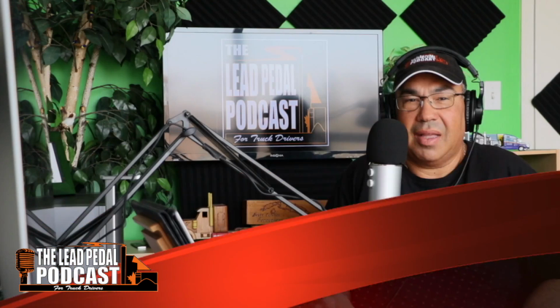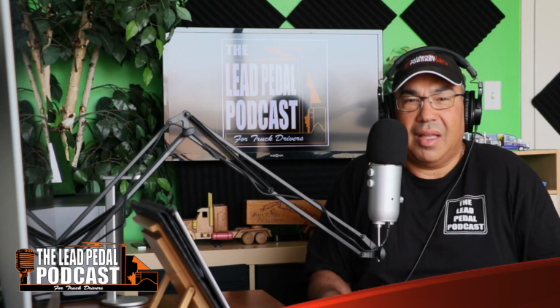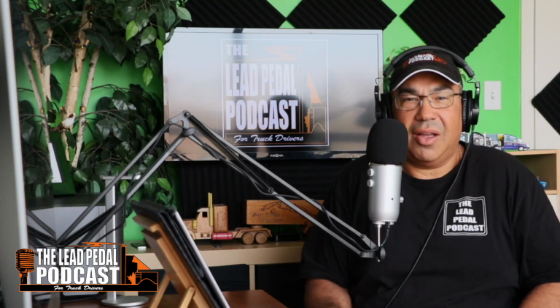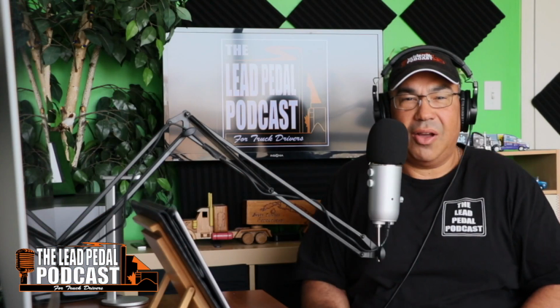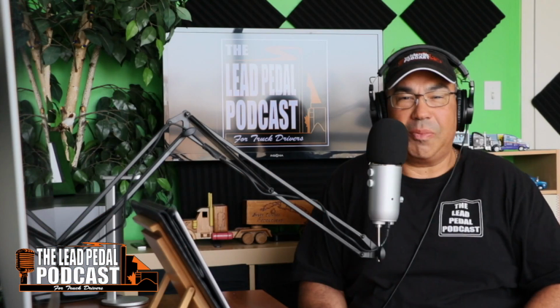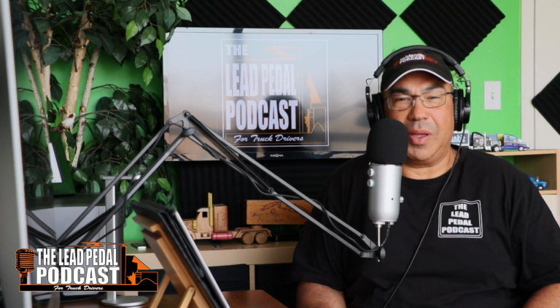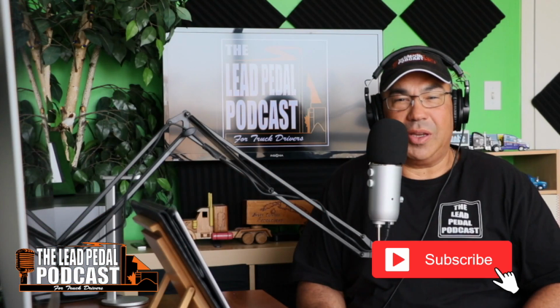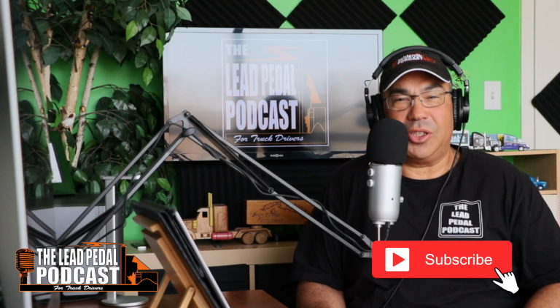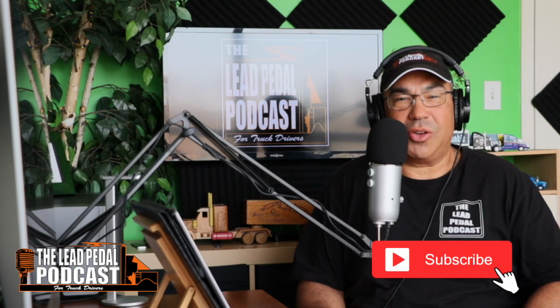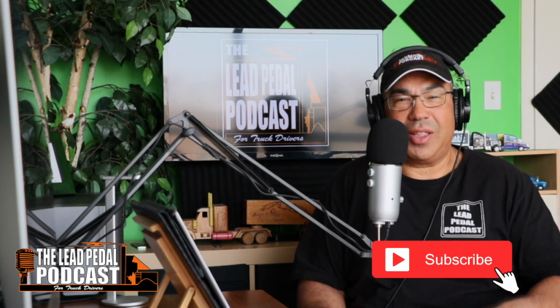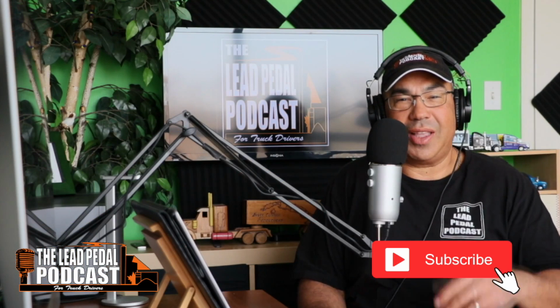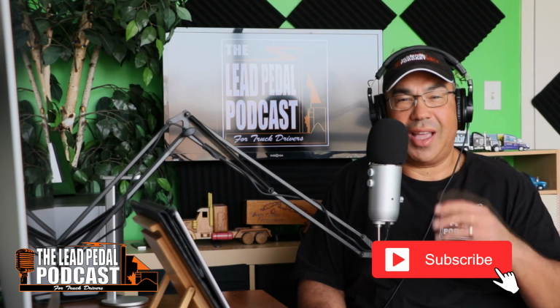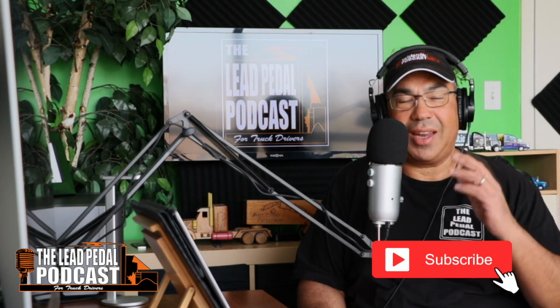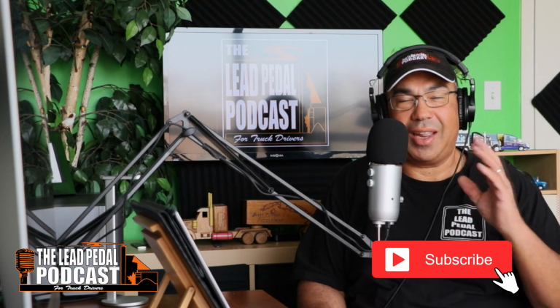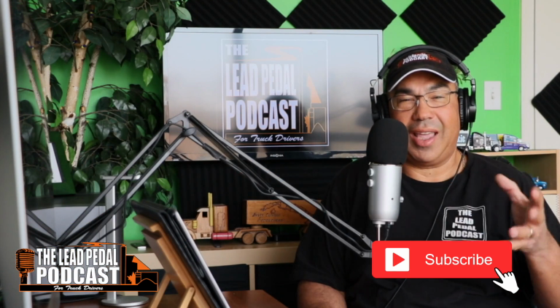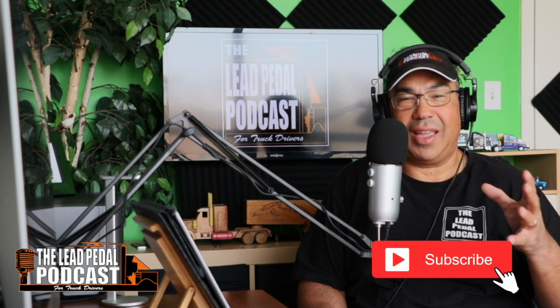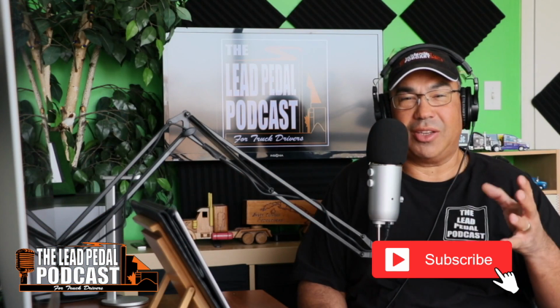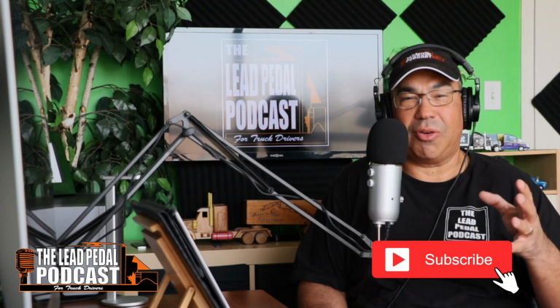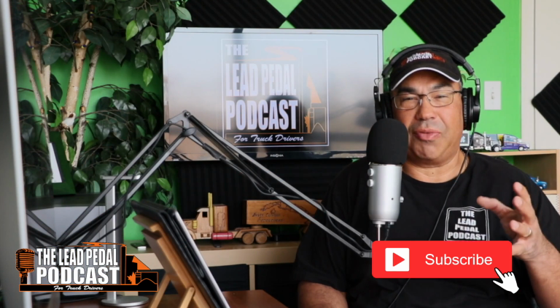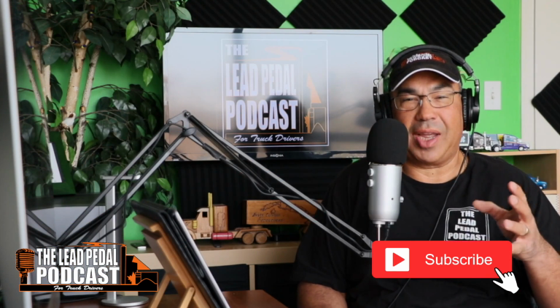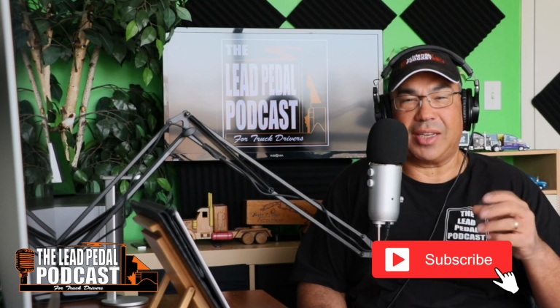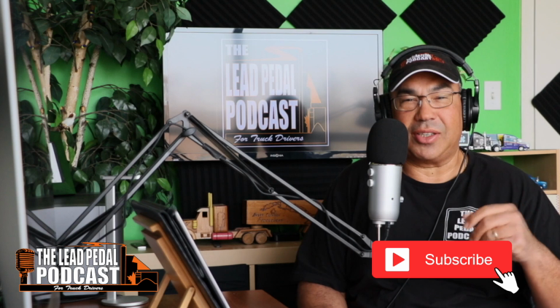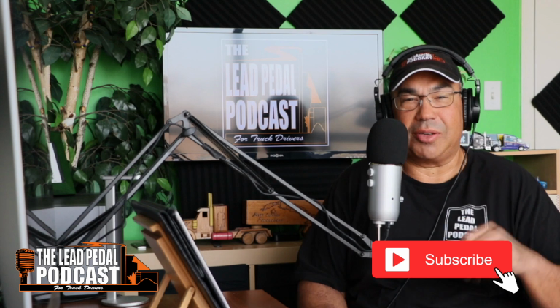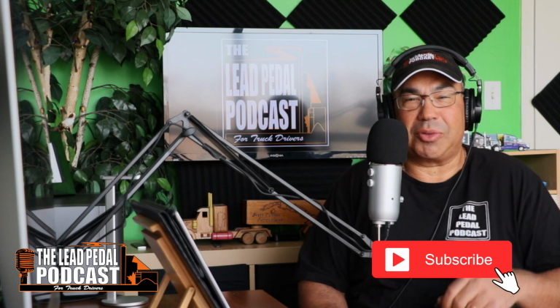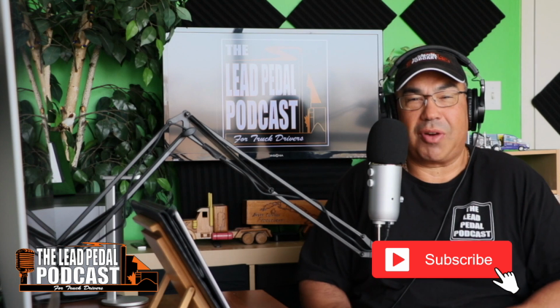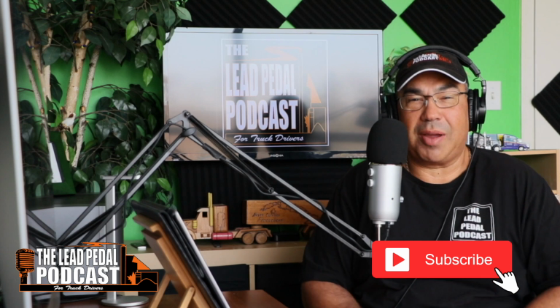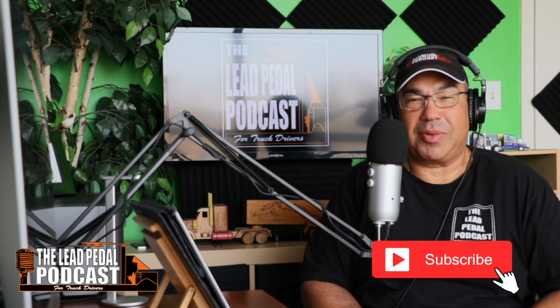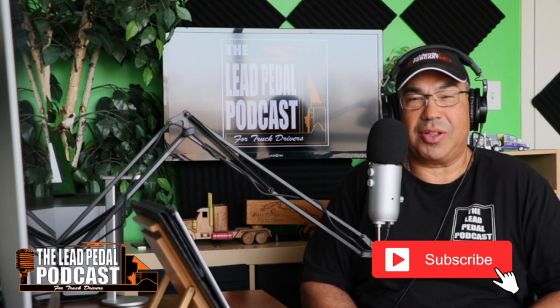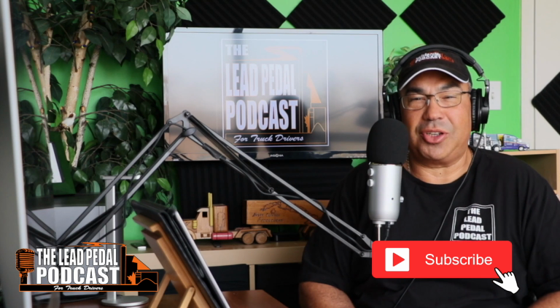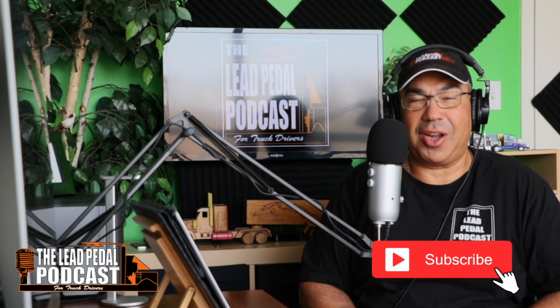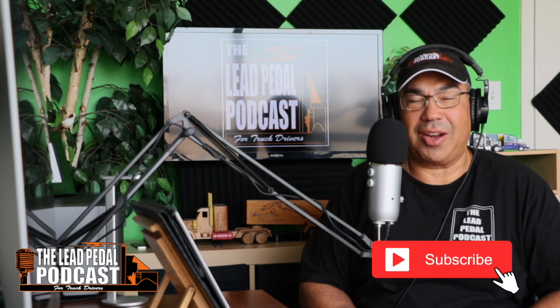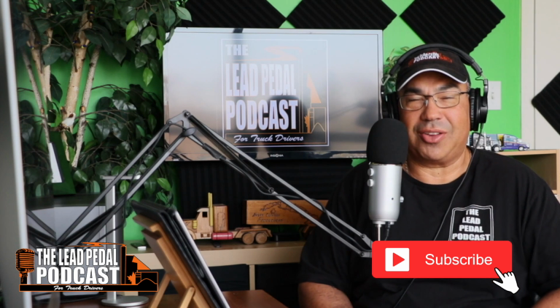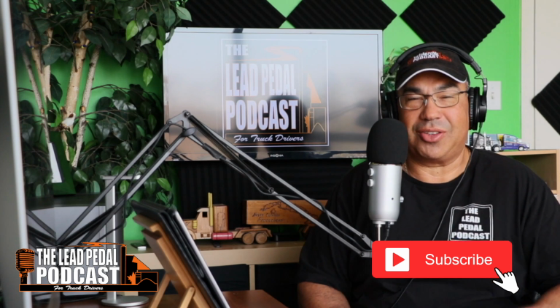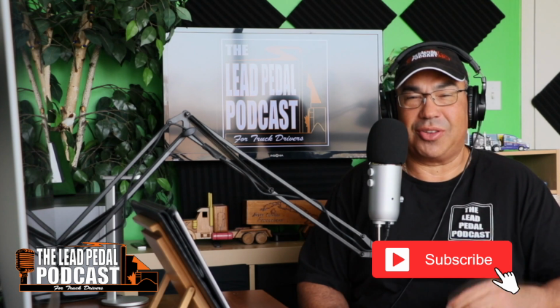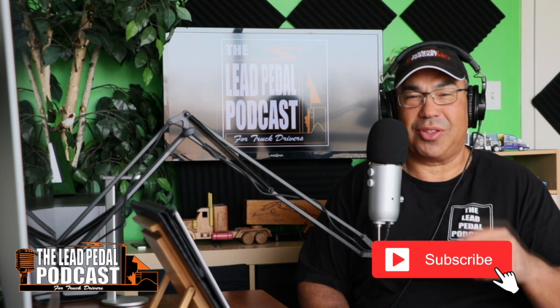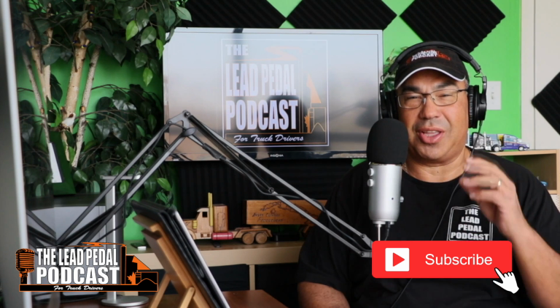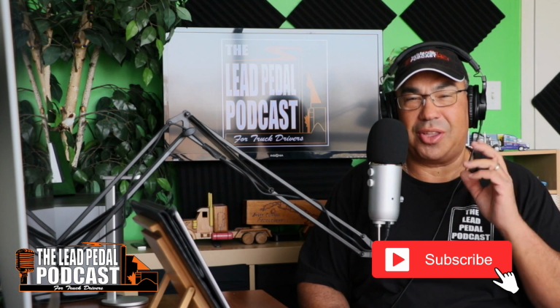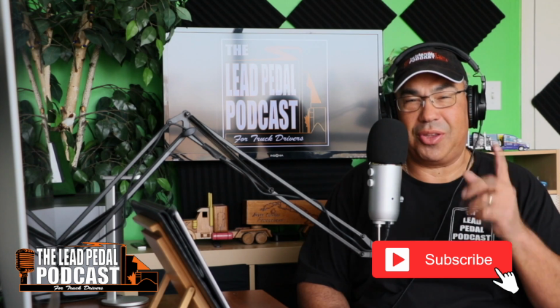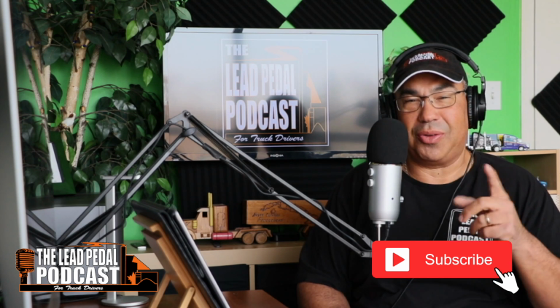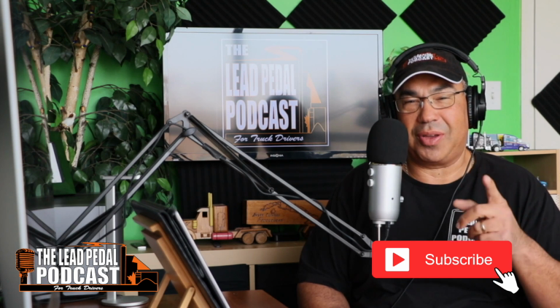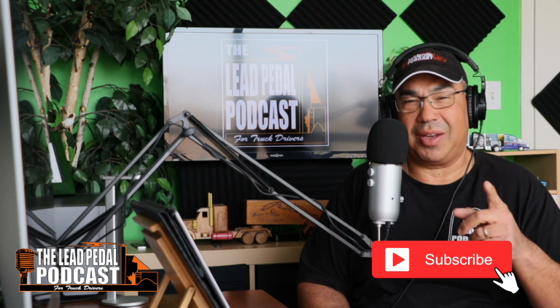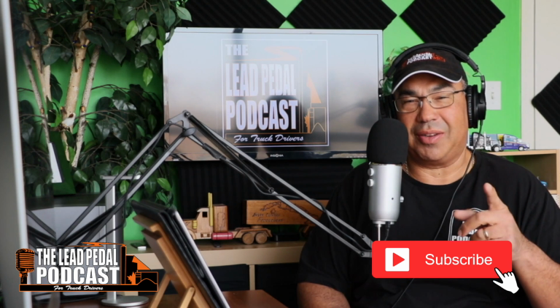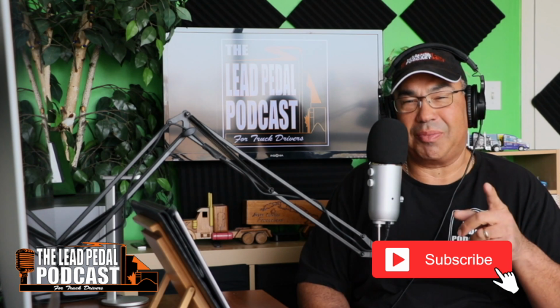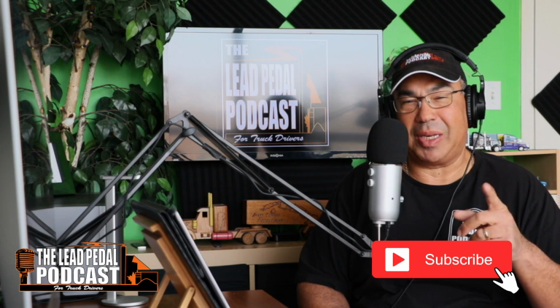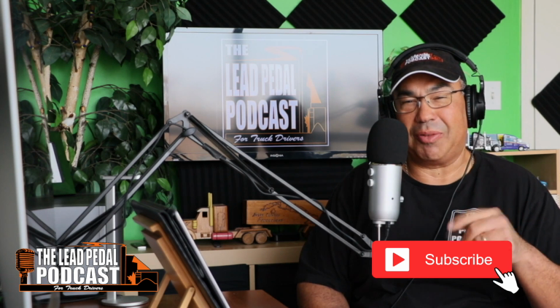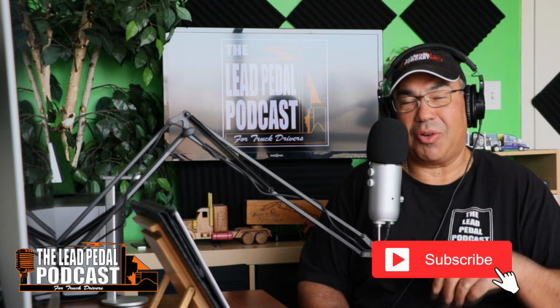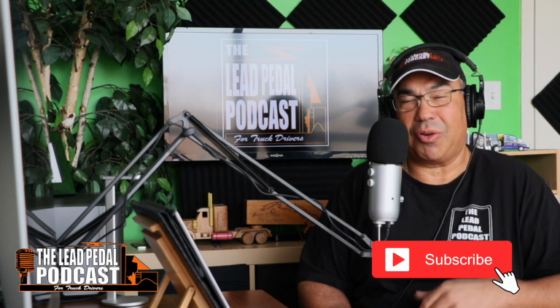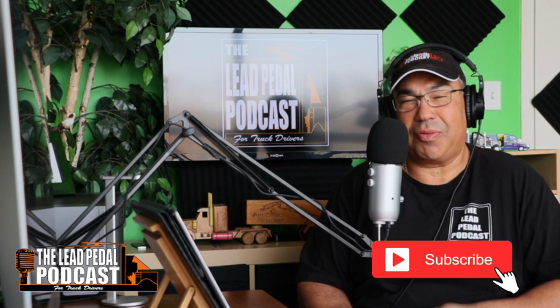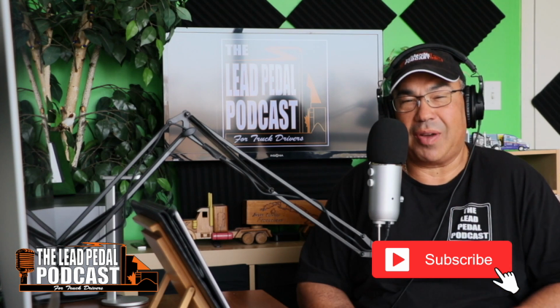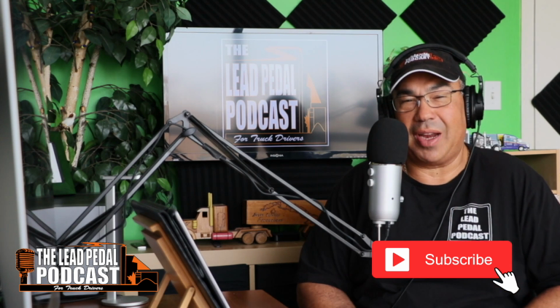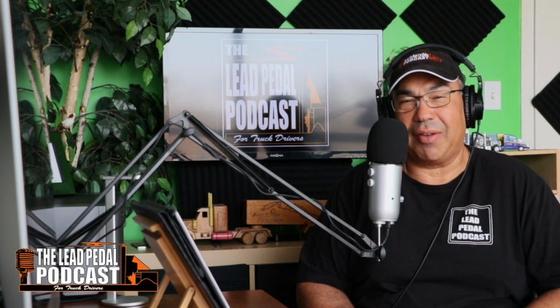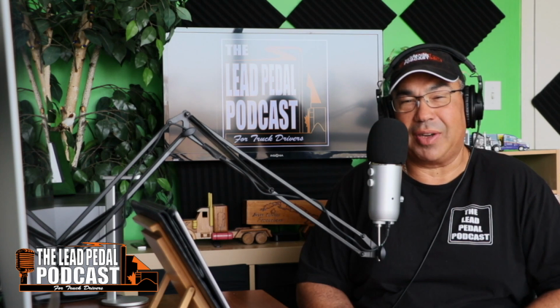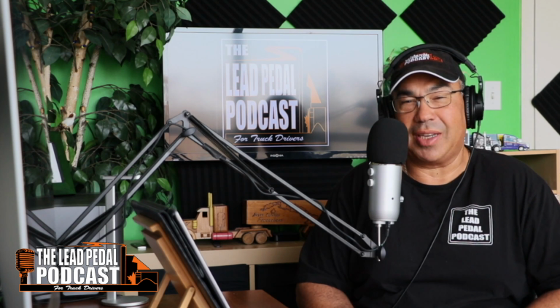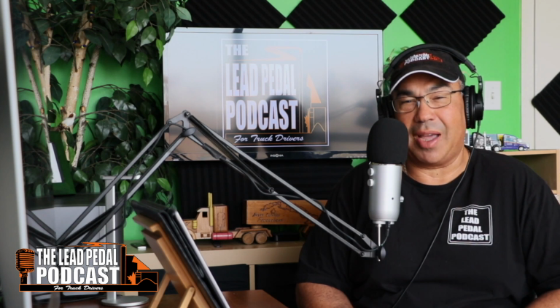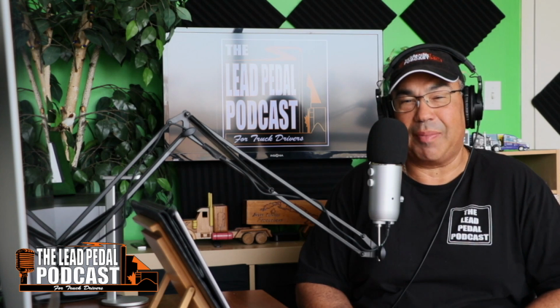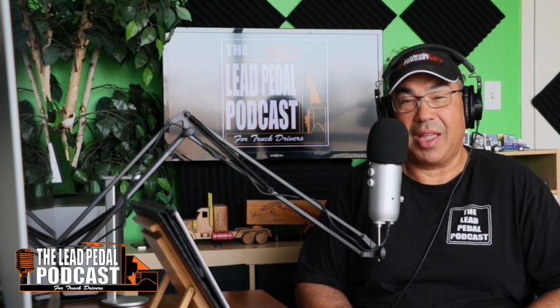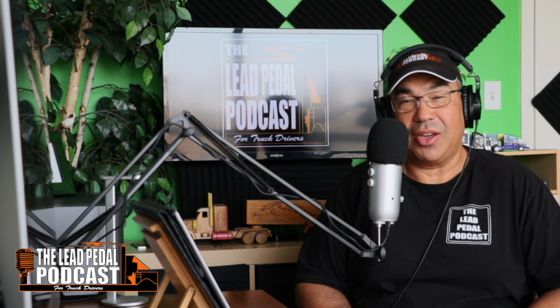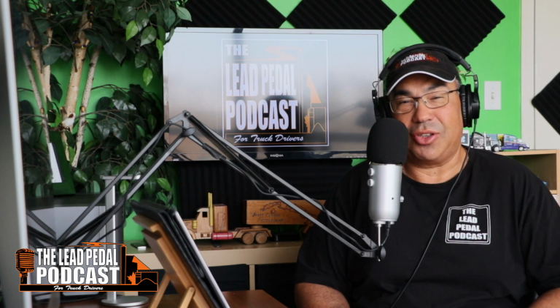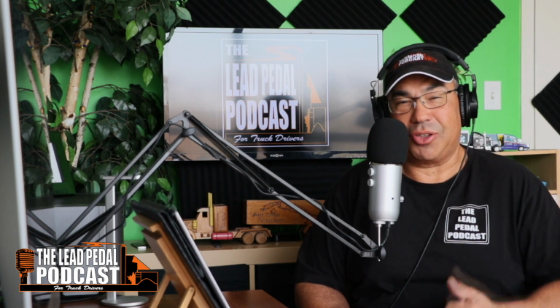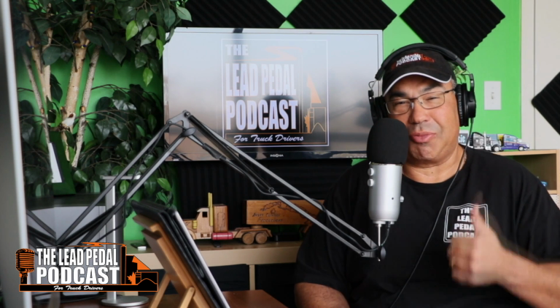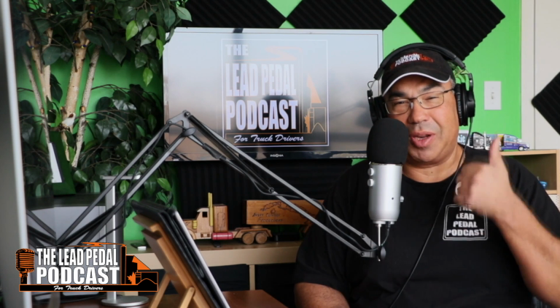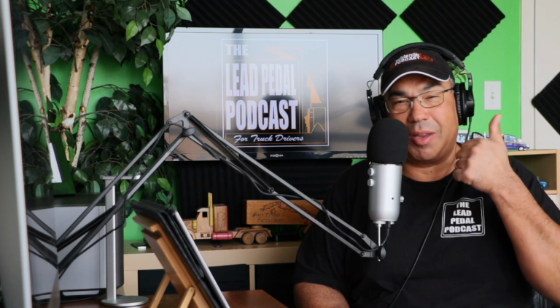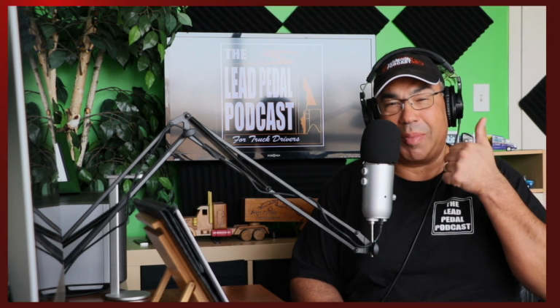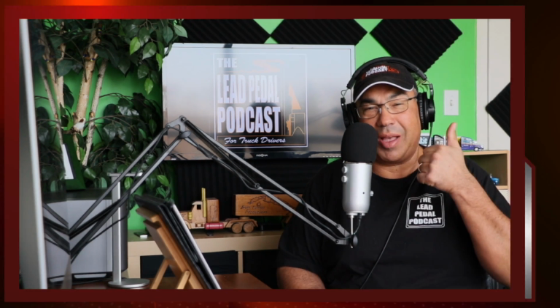Hope you enjoyed that. Don't forget to subscribe to the channel so you can be notified every time — just ring the bell.